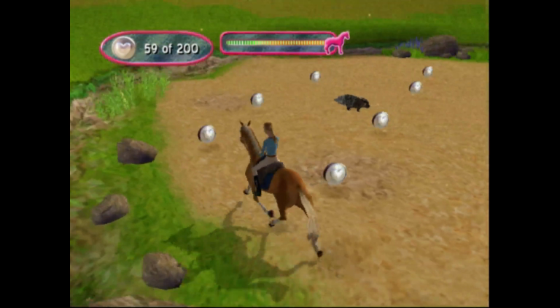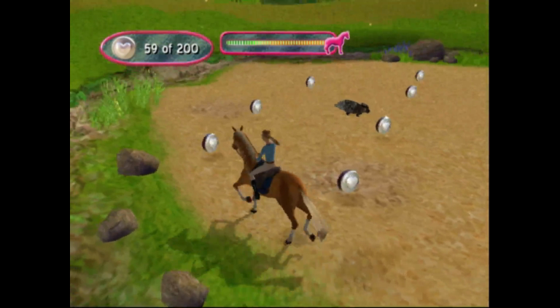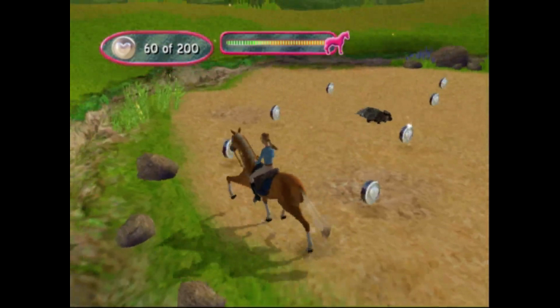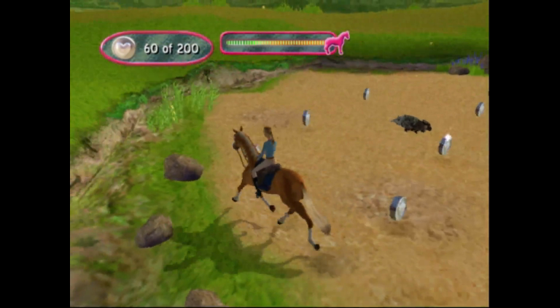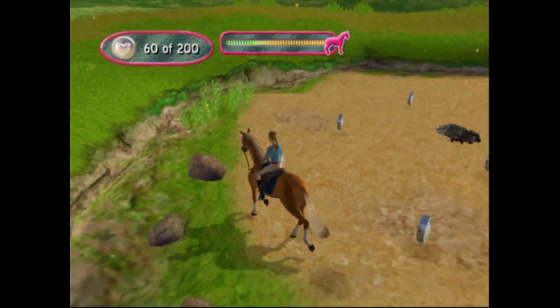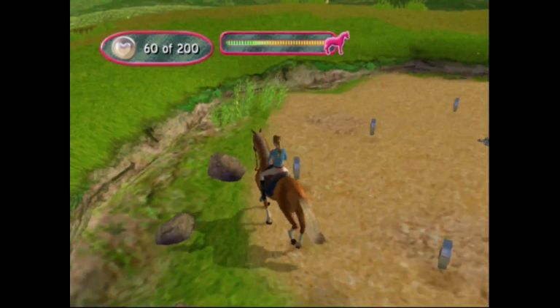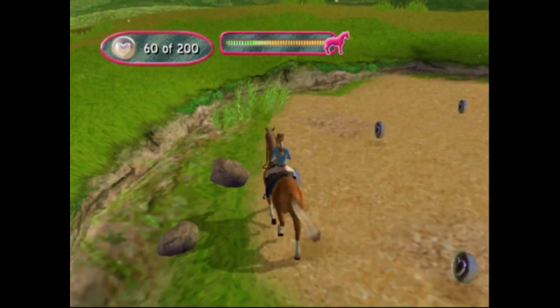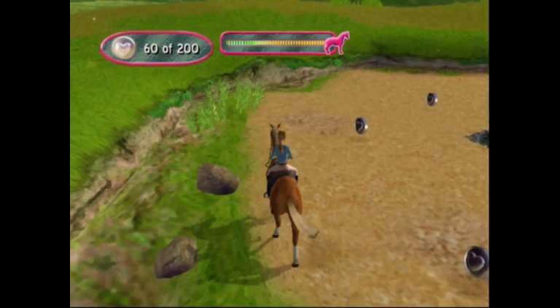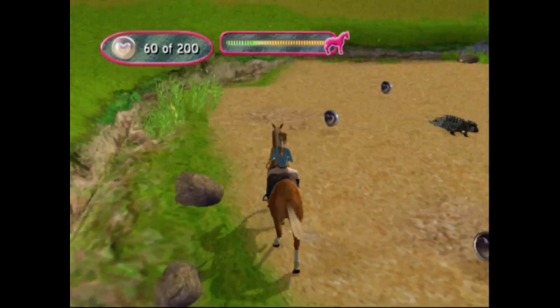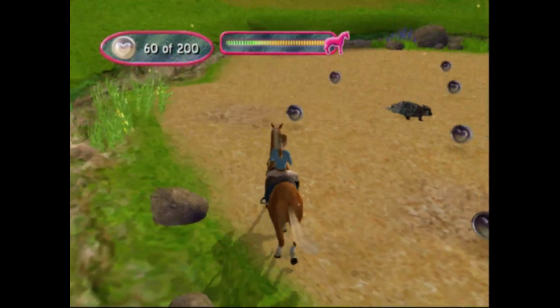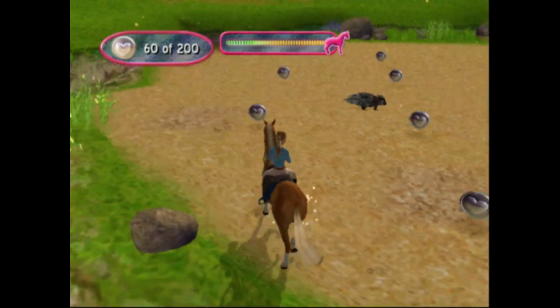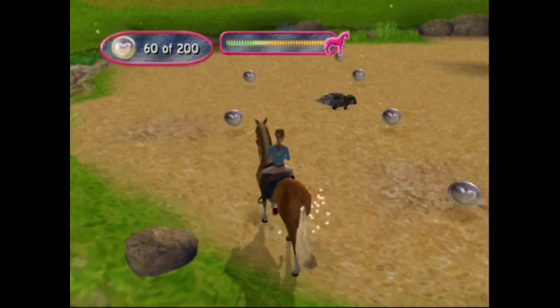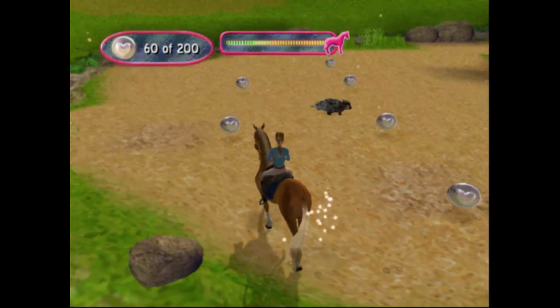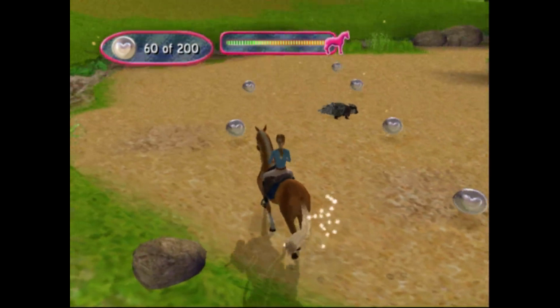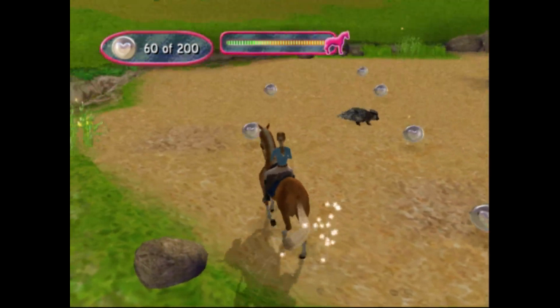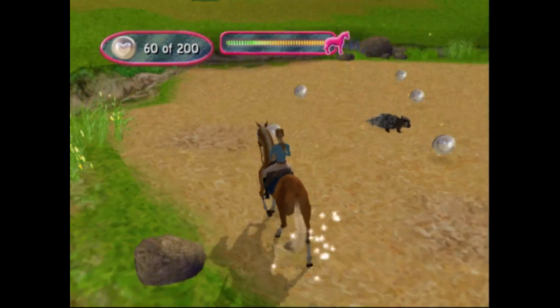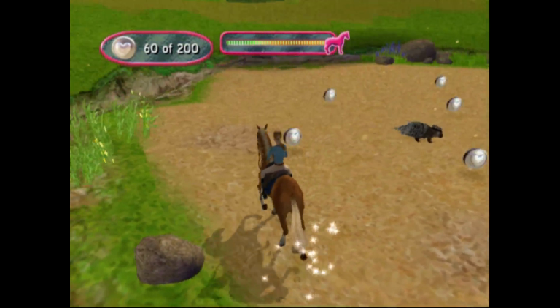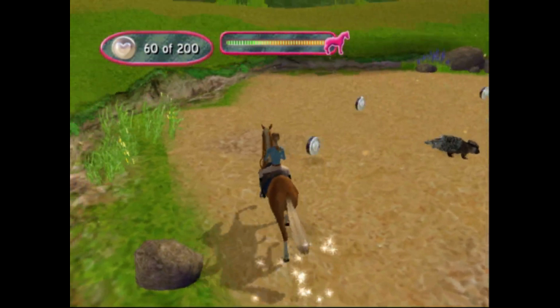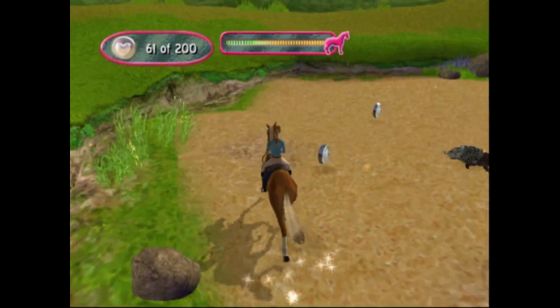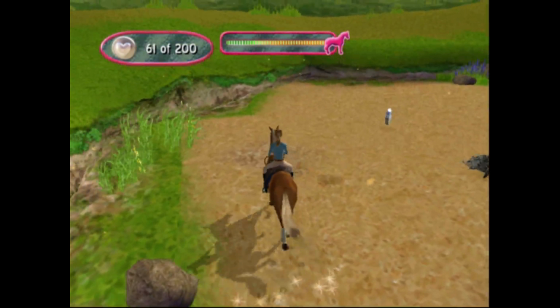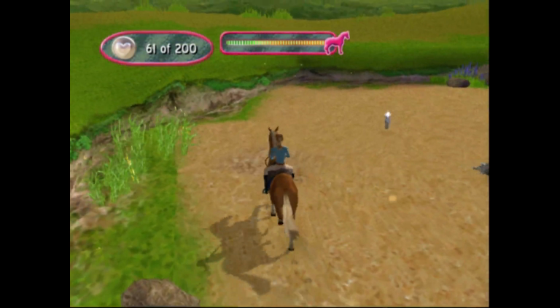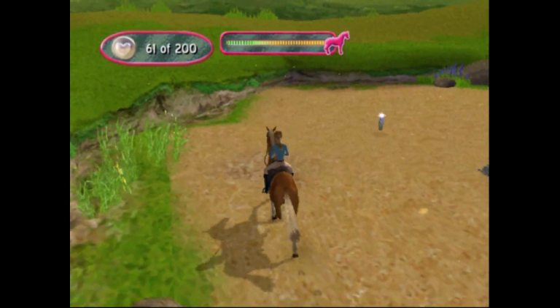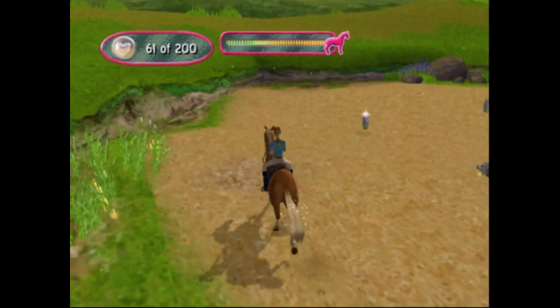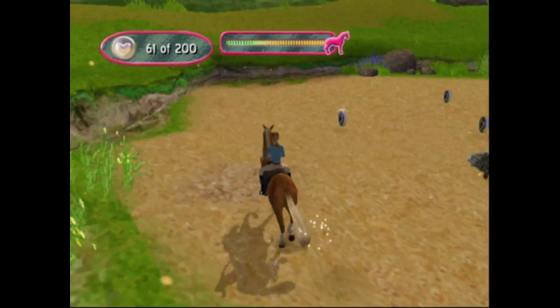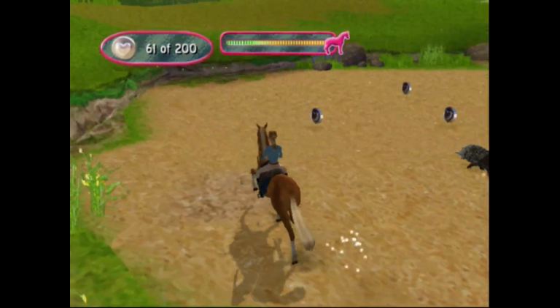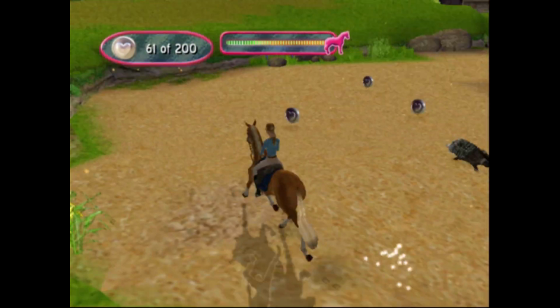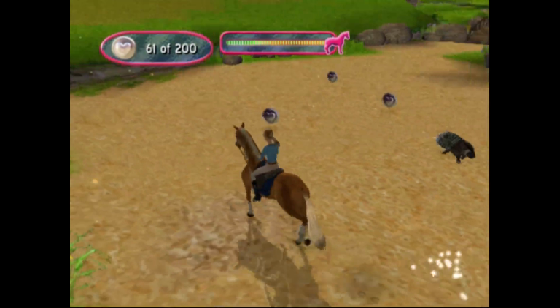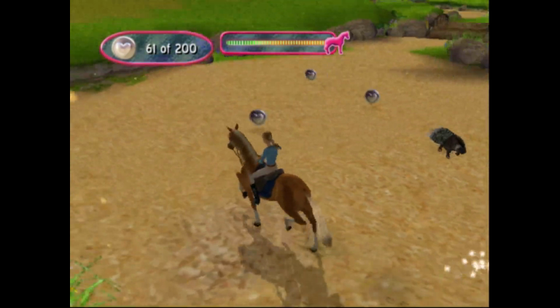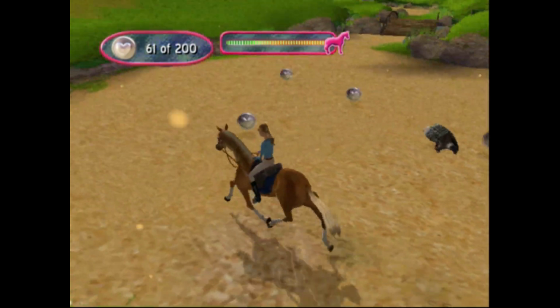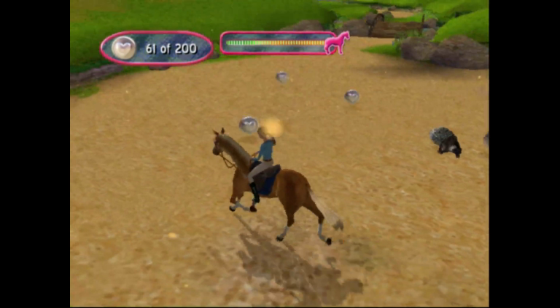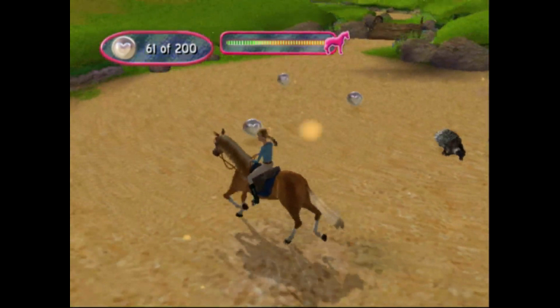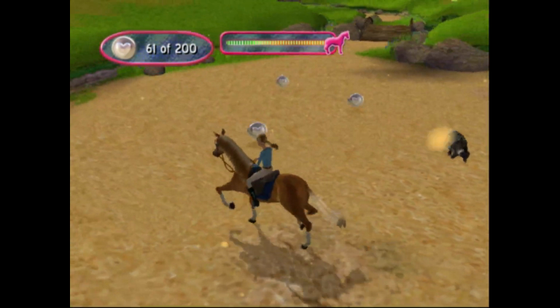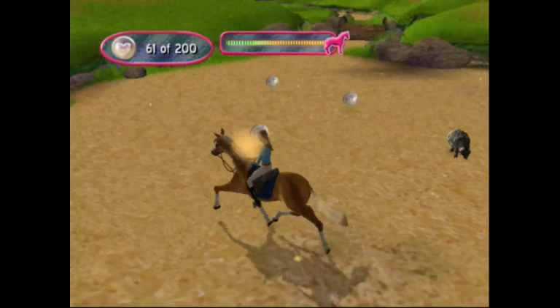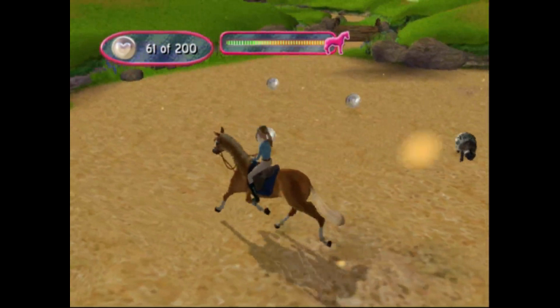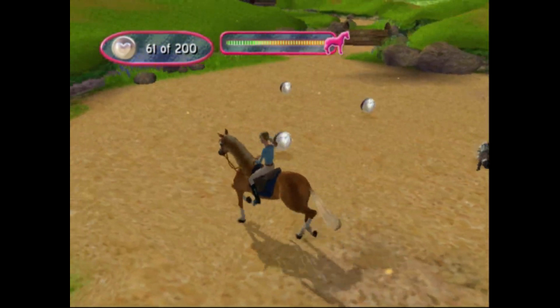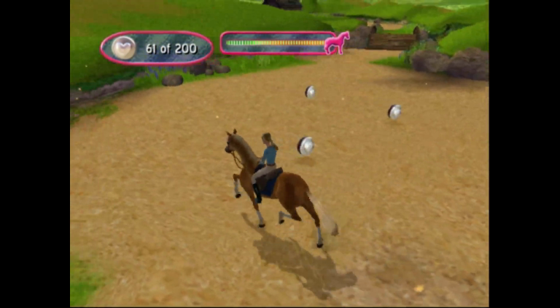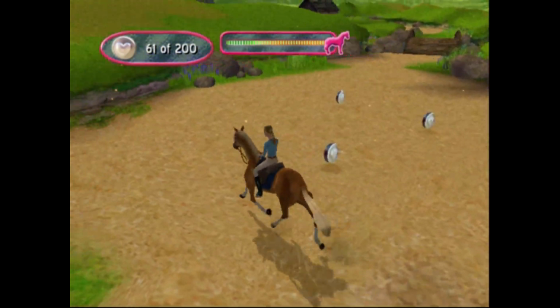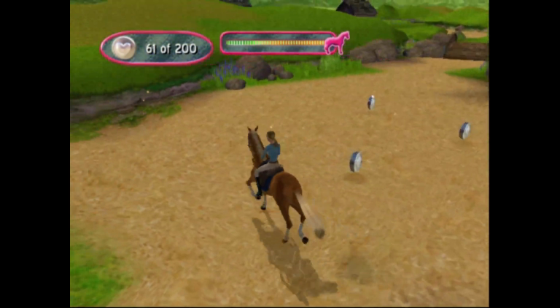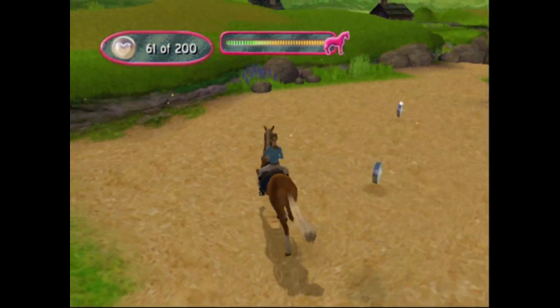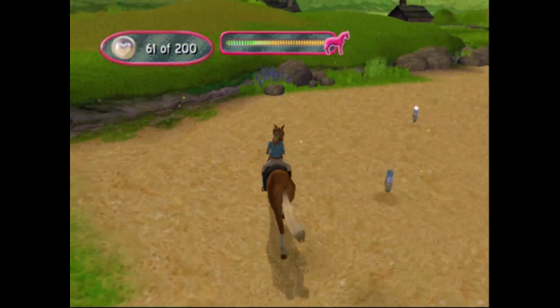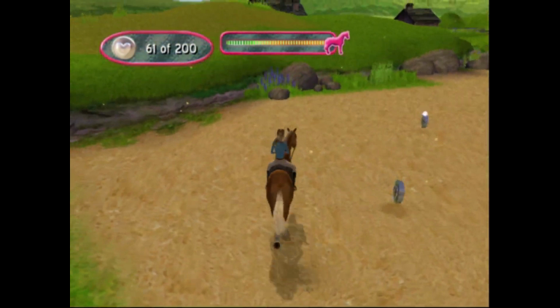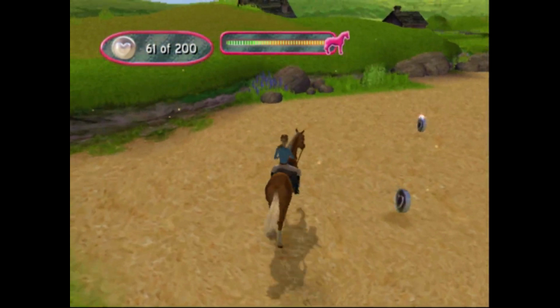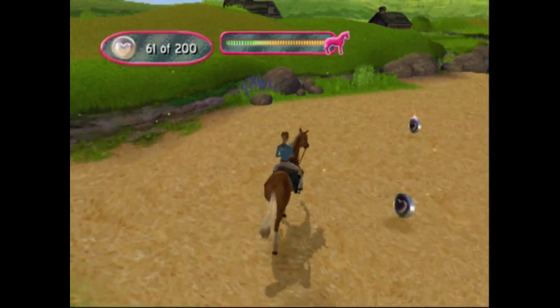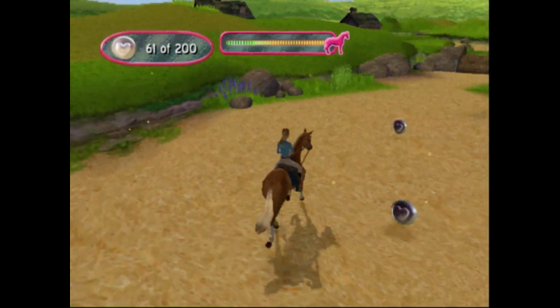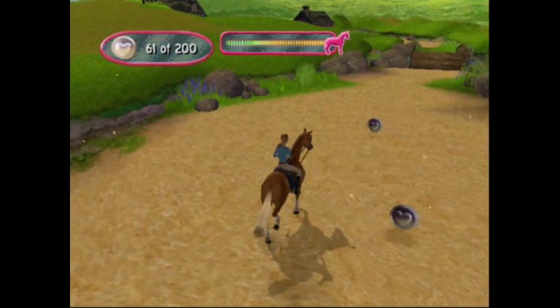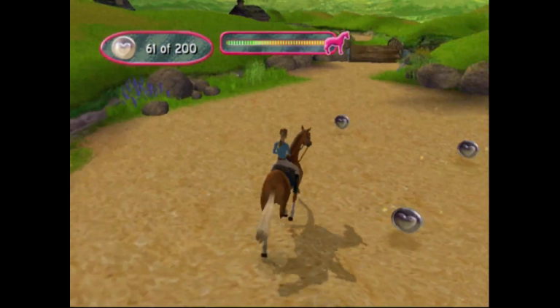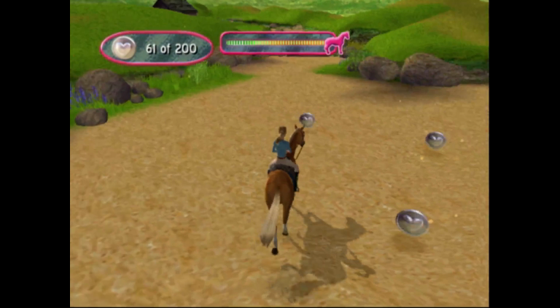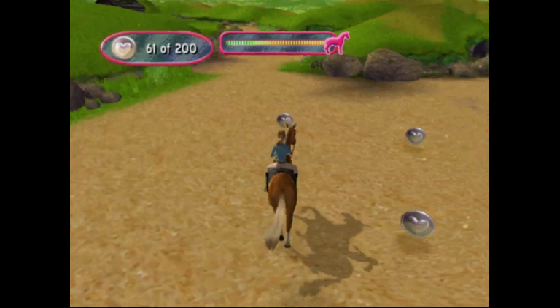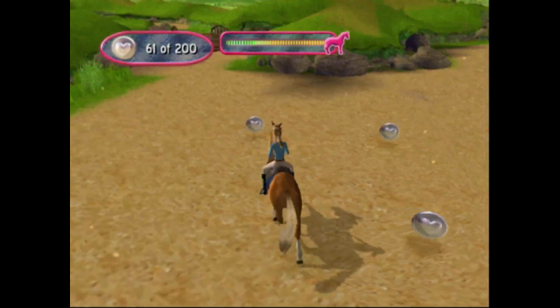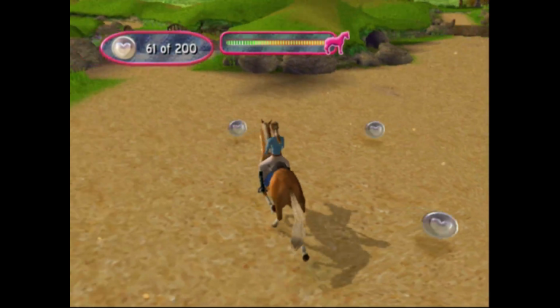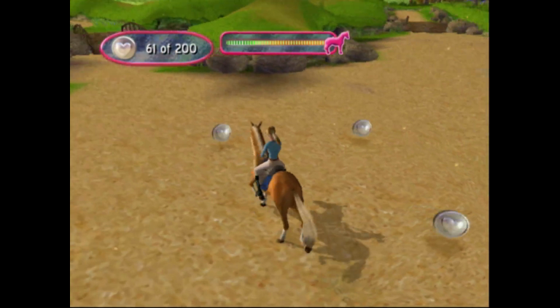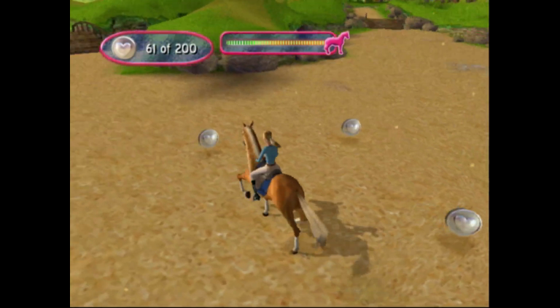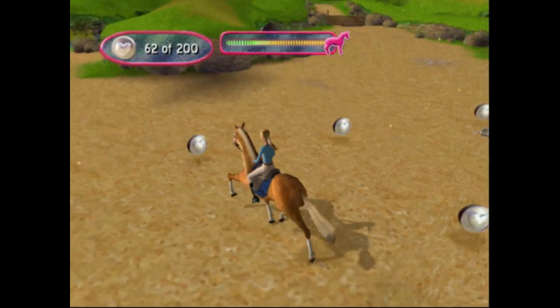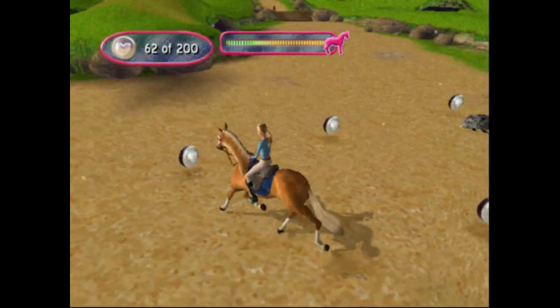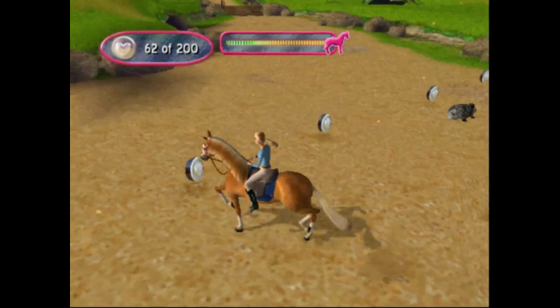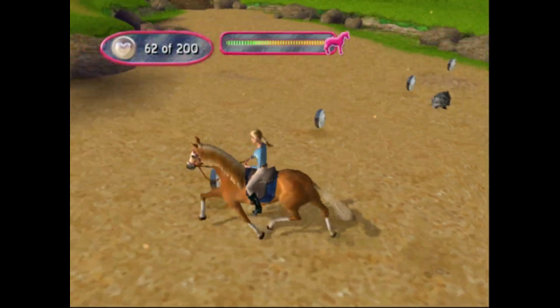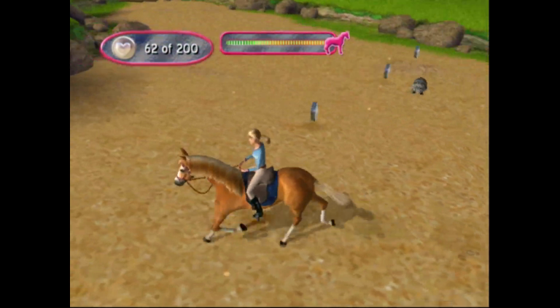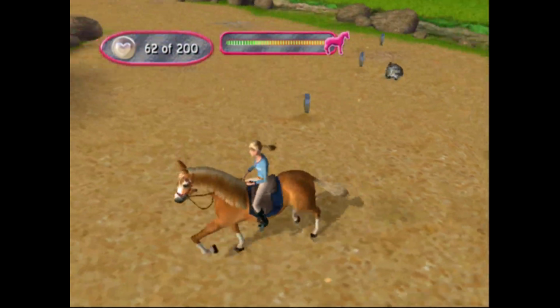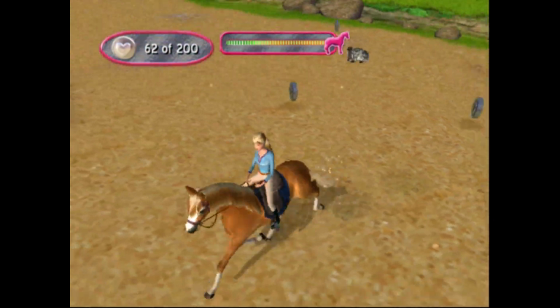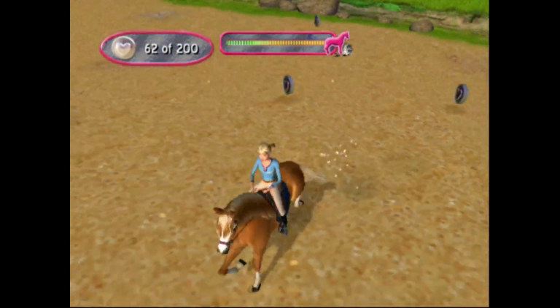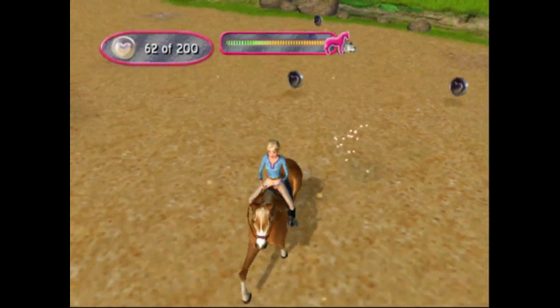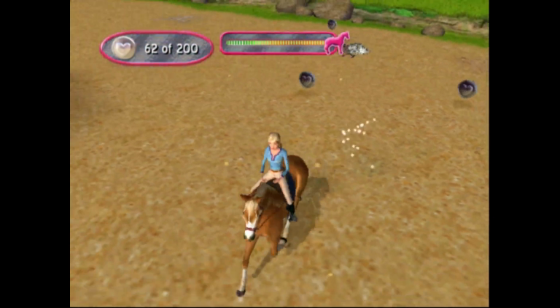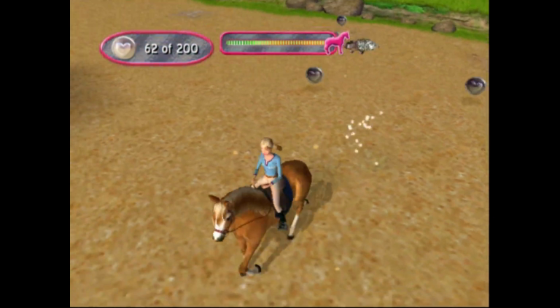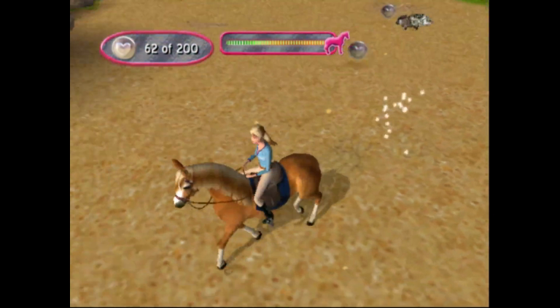The friendship meter is full and I've got the coins going well — 55 already. Let's go — slow down though, there's a porcupine right there. We've got to watch out because they can lower the friendship meter. Can't get too close, and if we do, they'll start following and chase the horse.